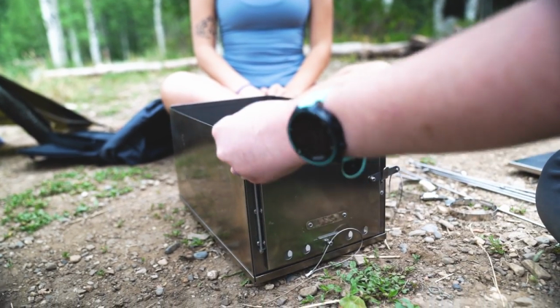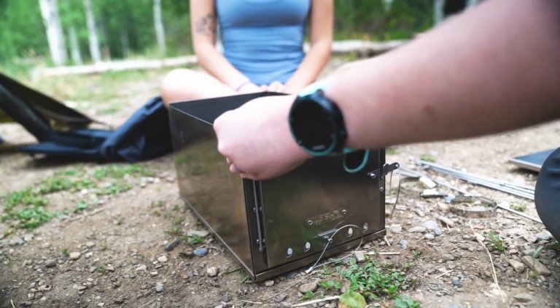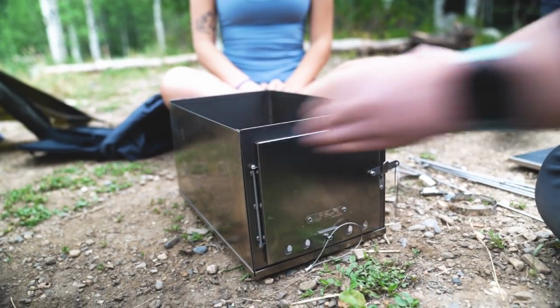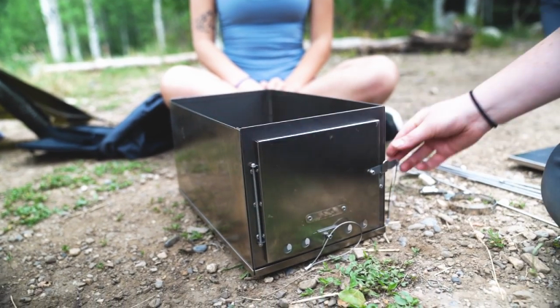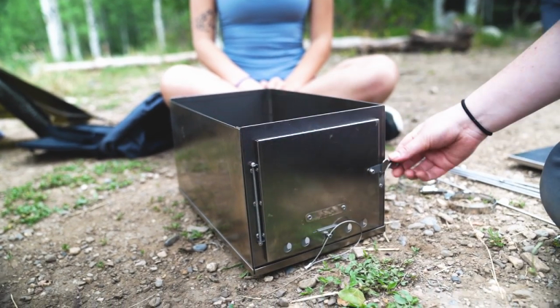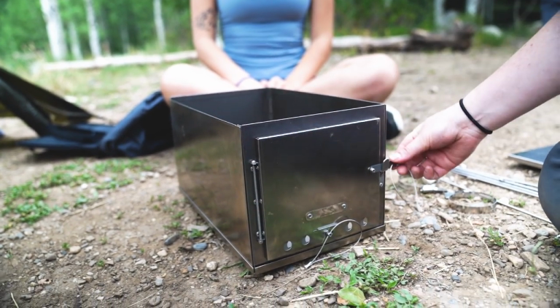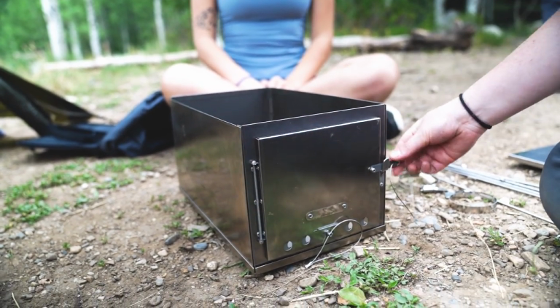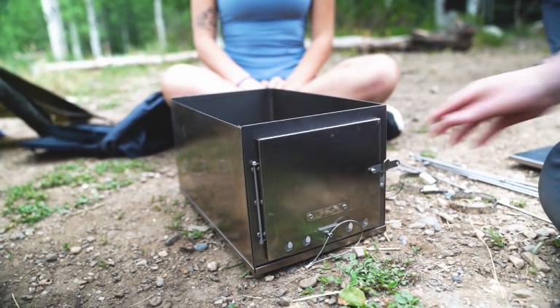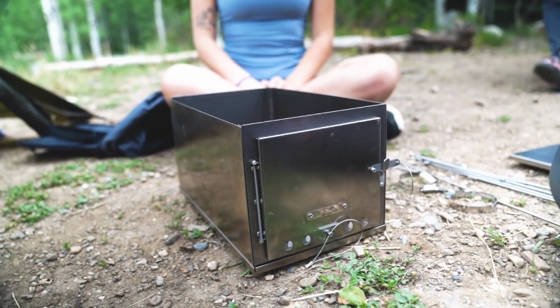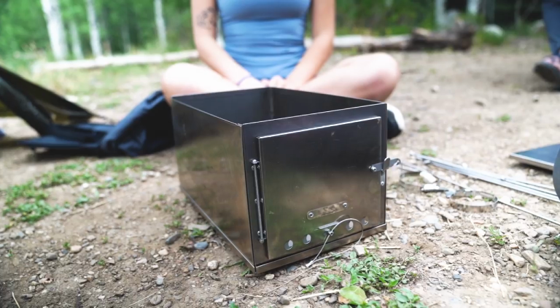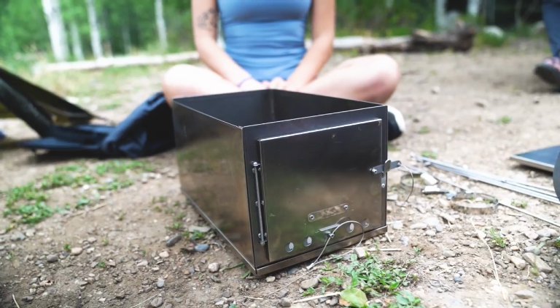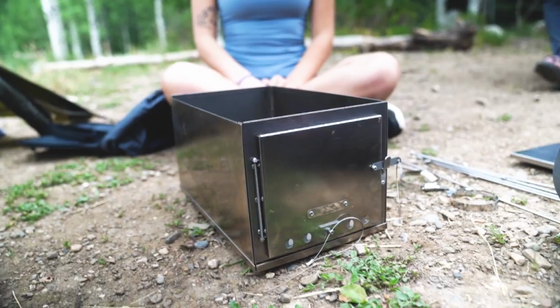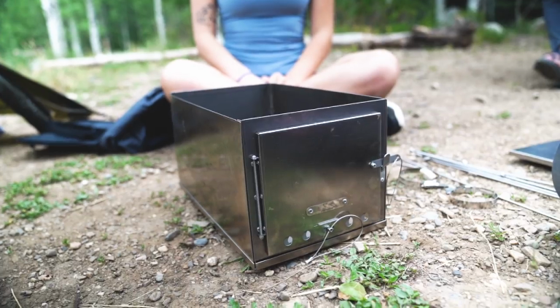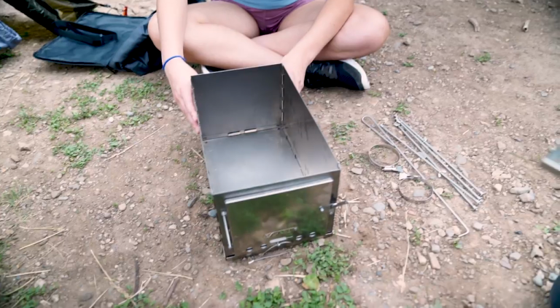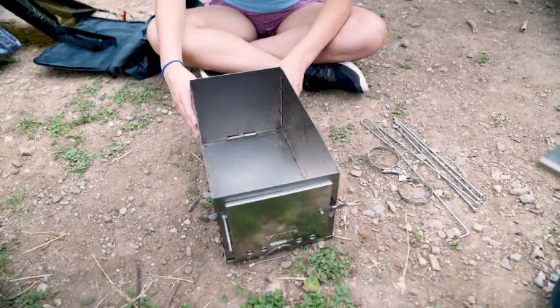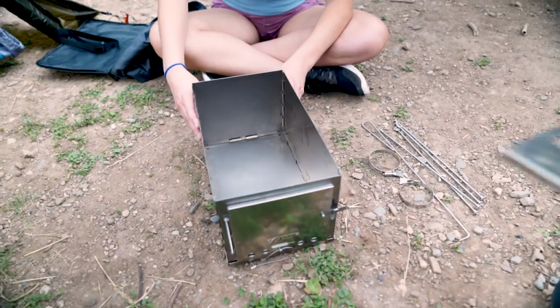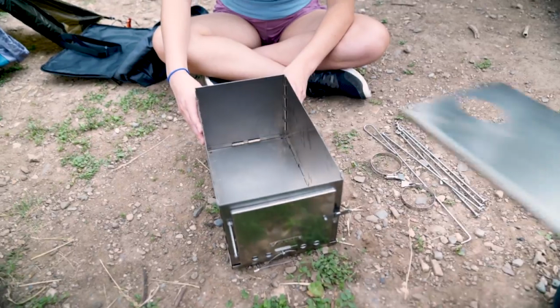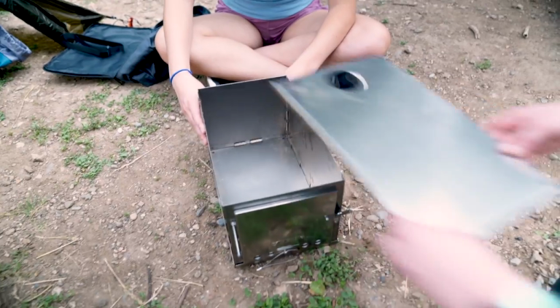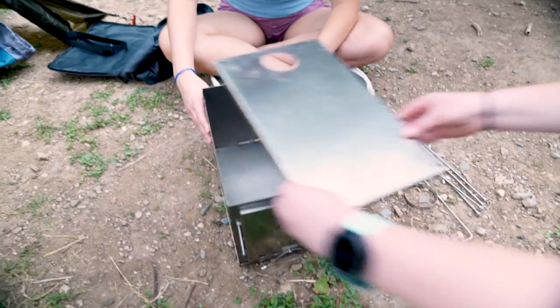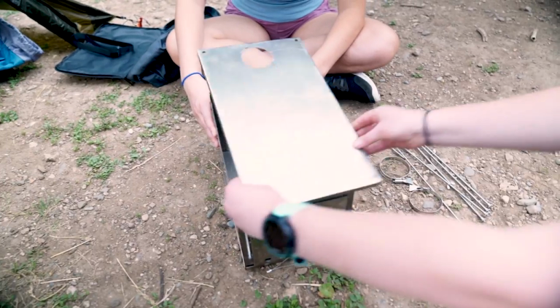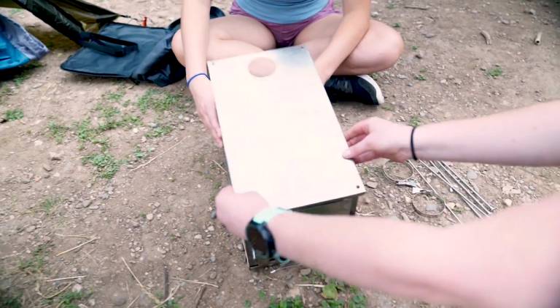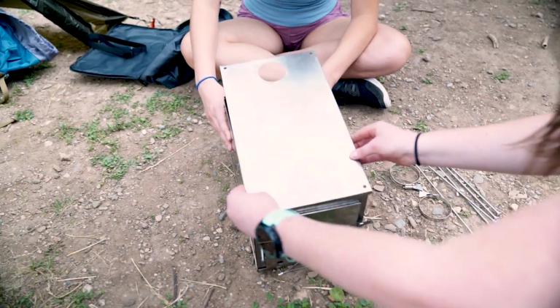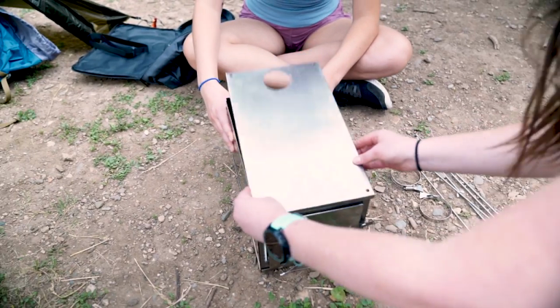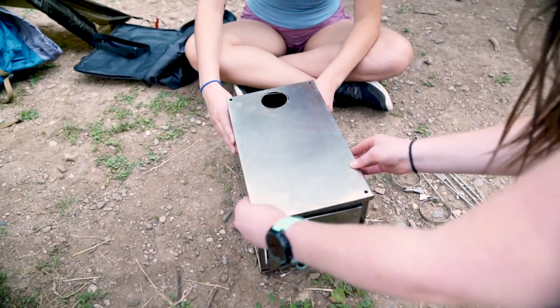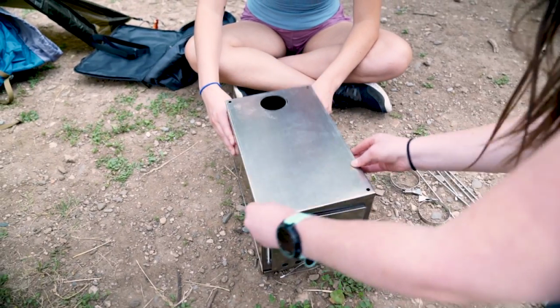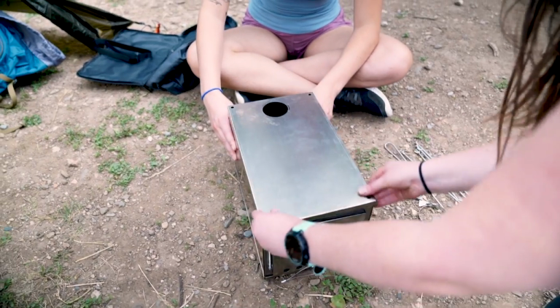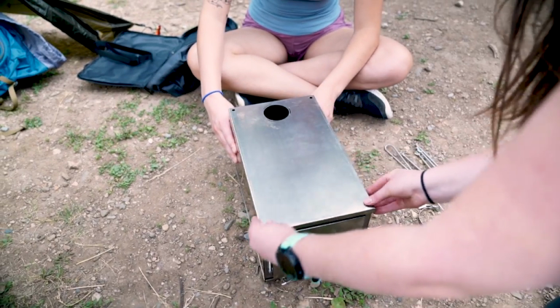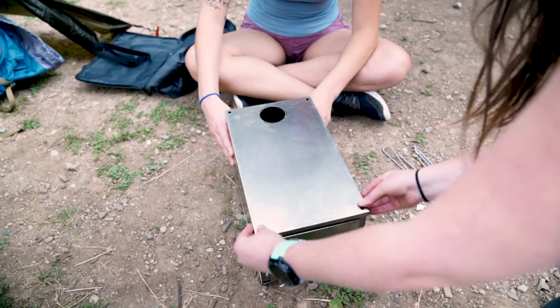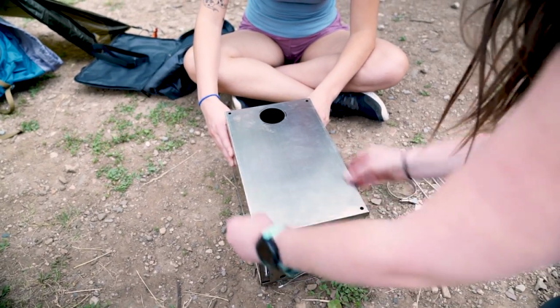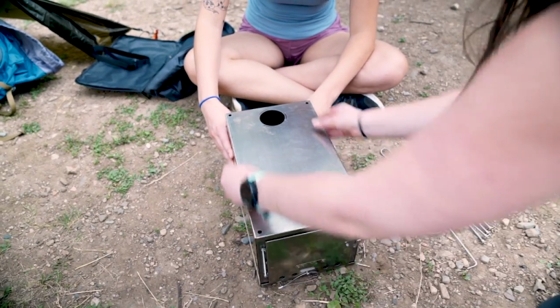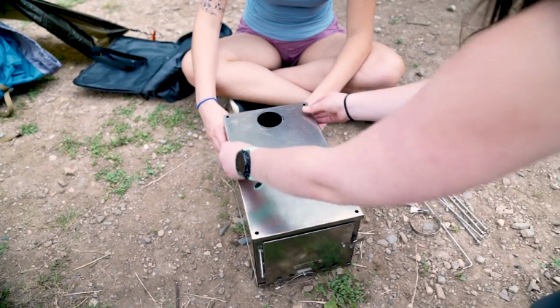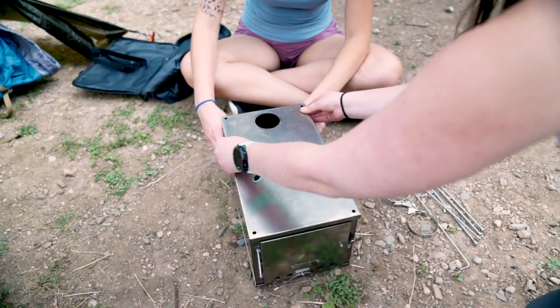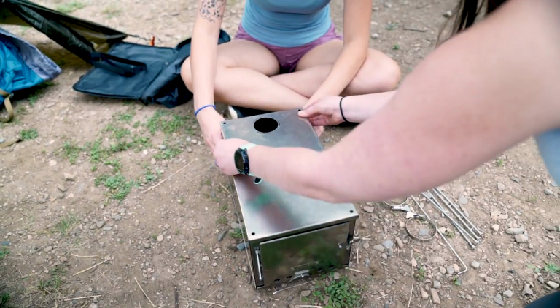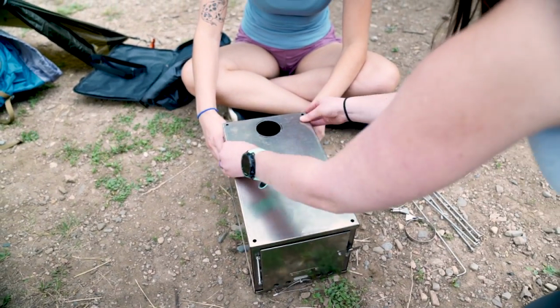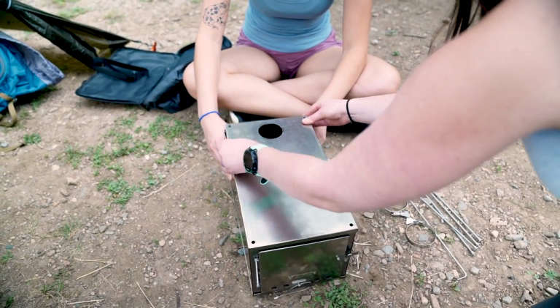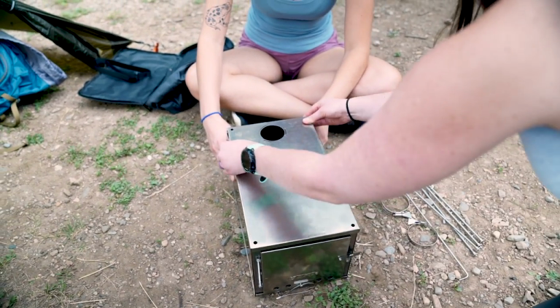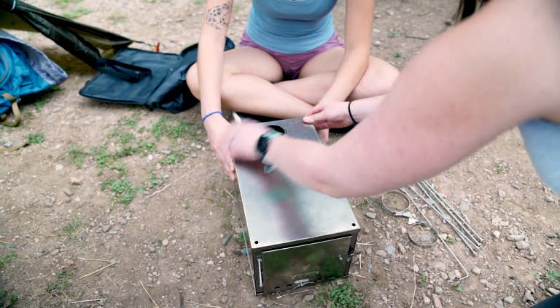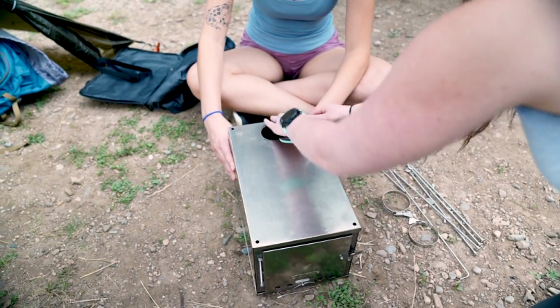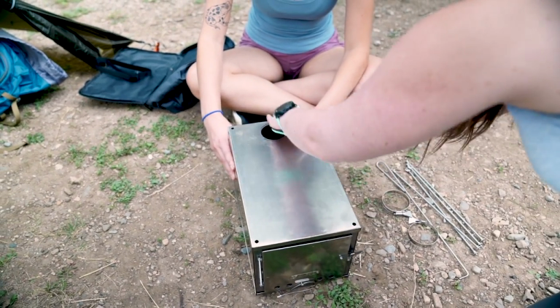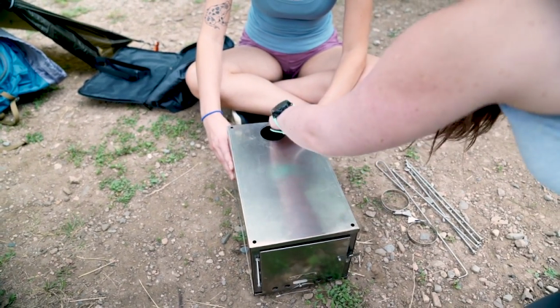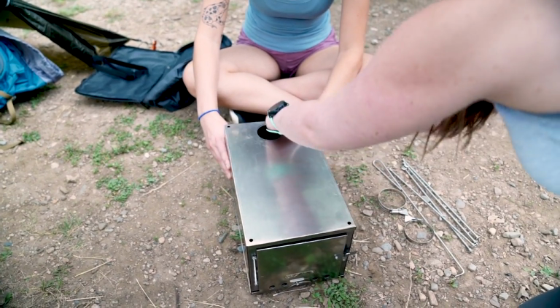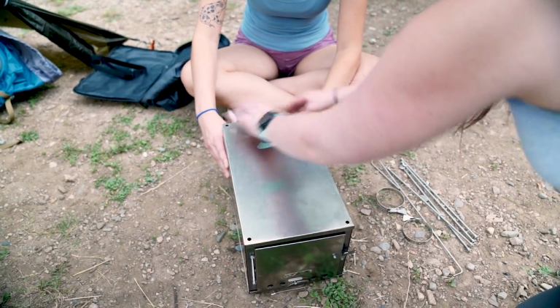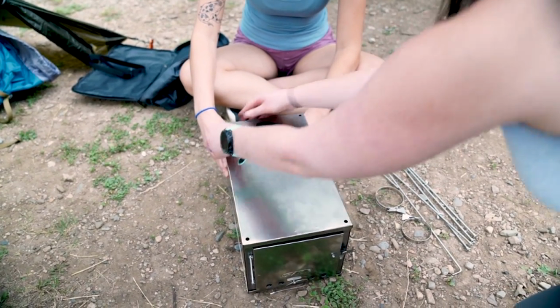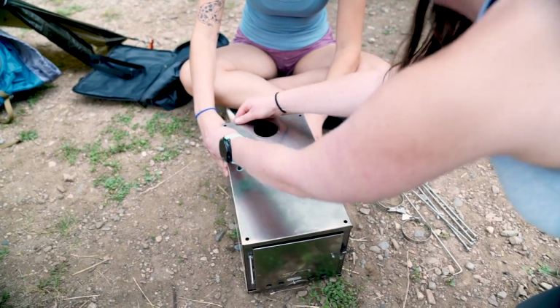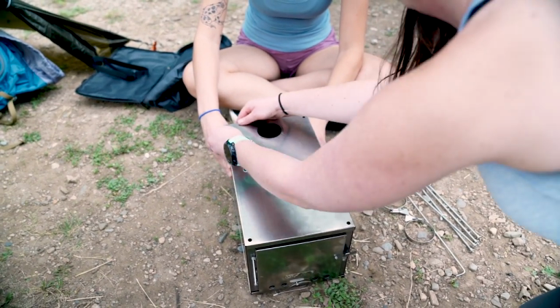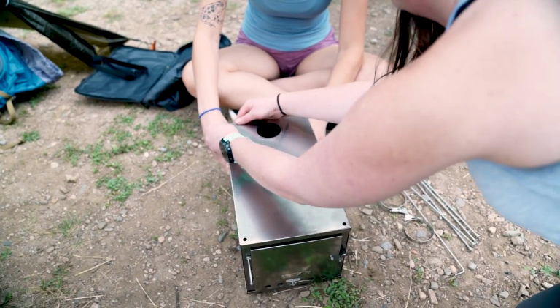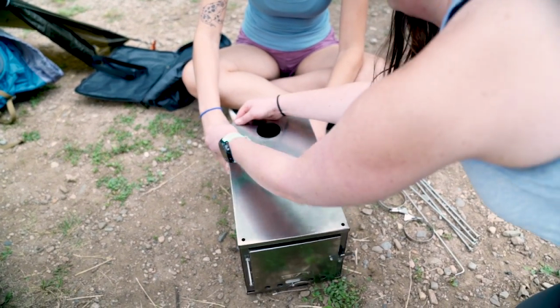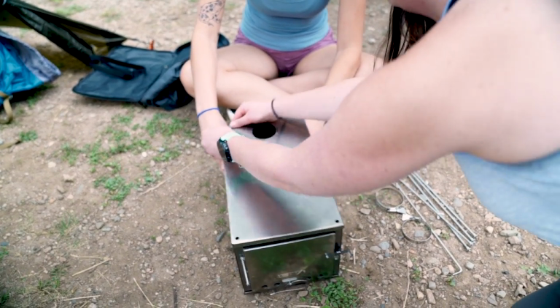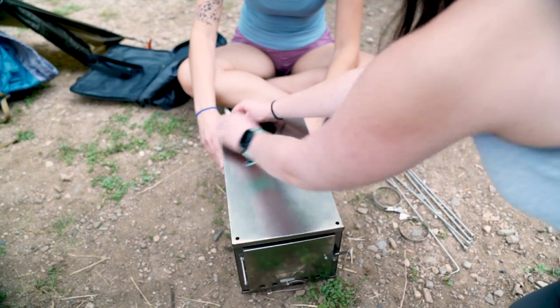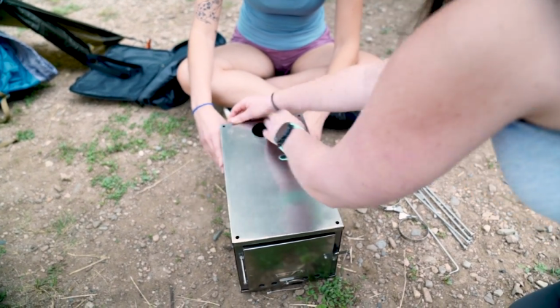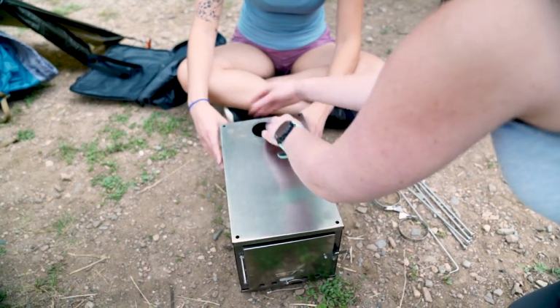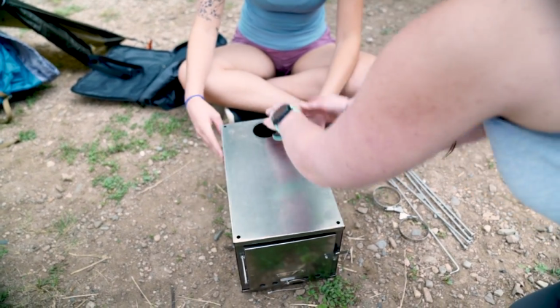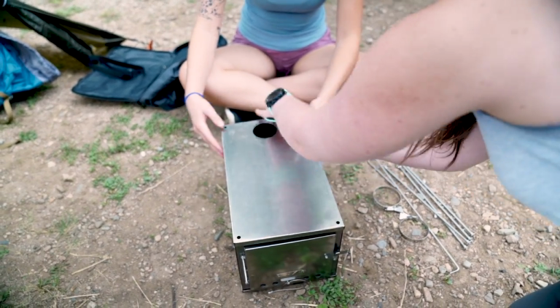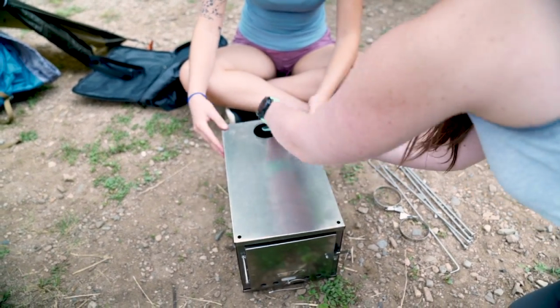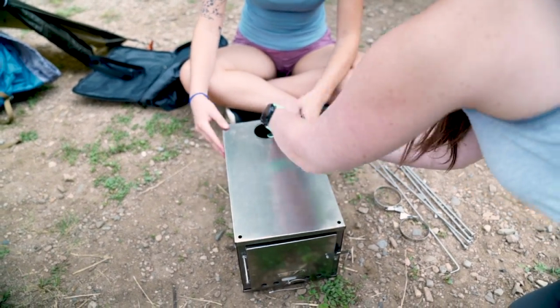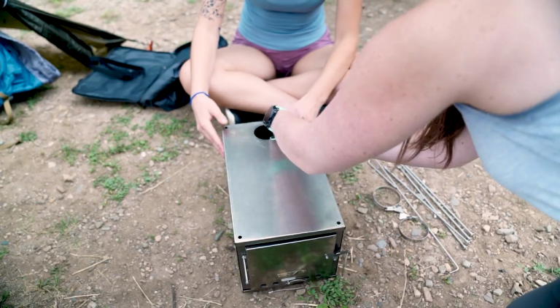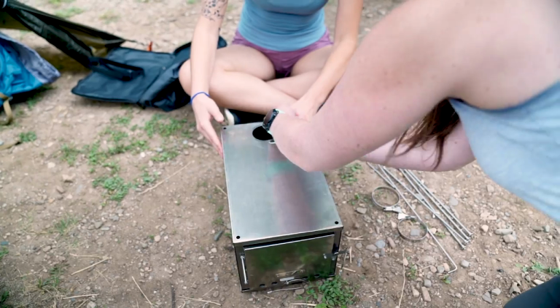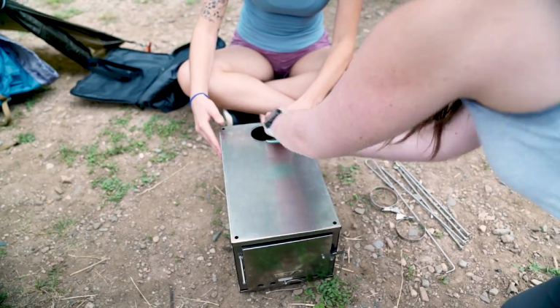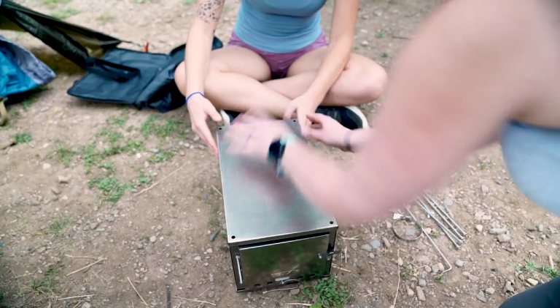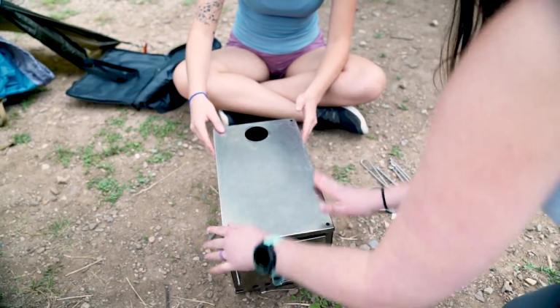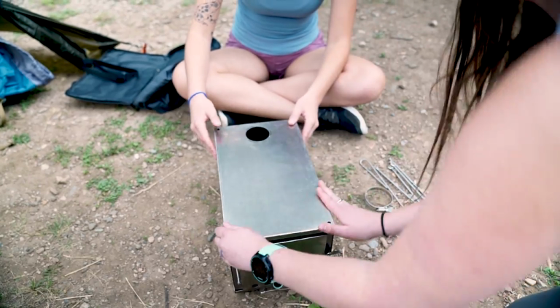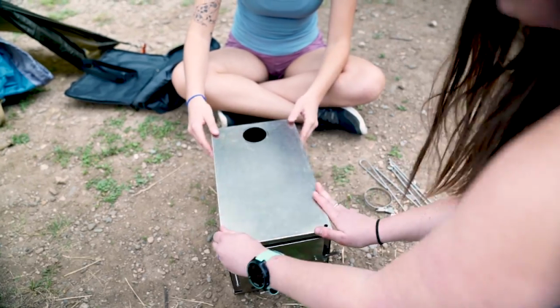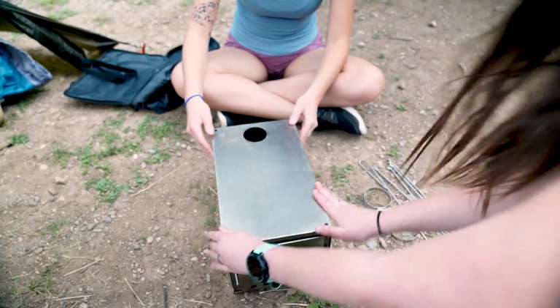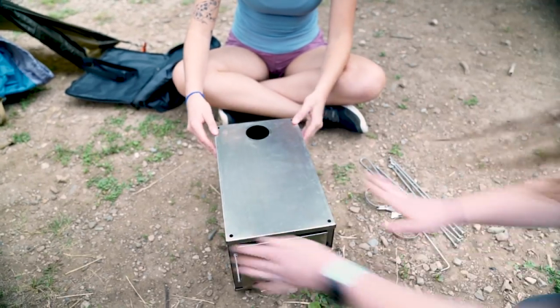Then, add the top plate over the stove body that you just assembled by inserting the side, front, and back plates into the slots in the top plate.